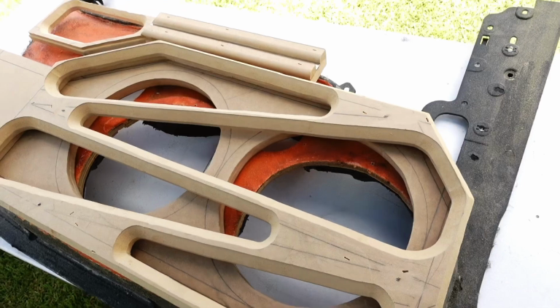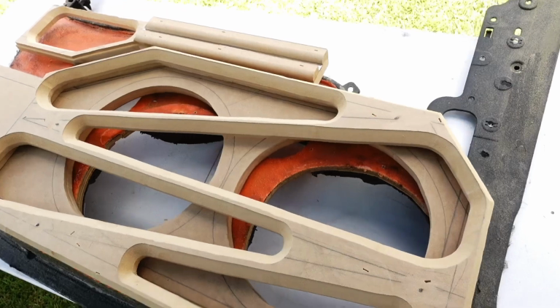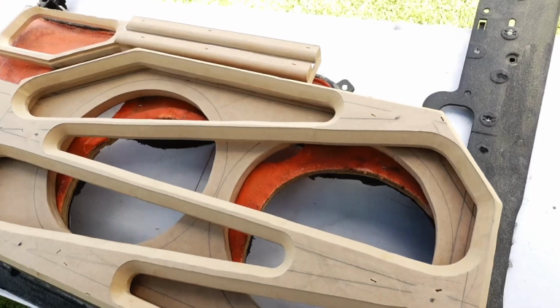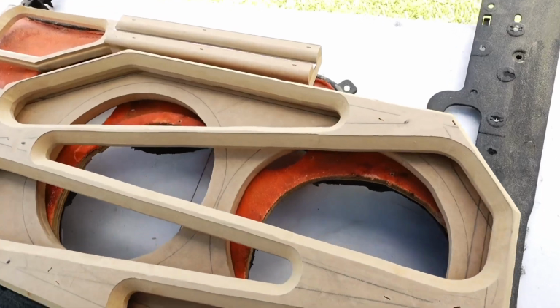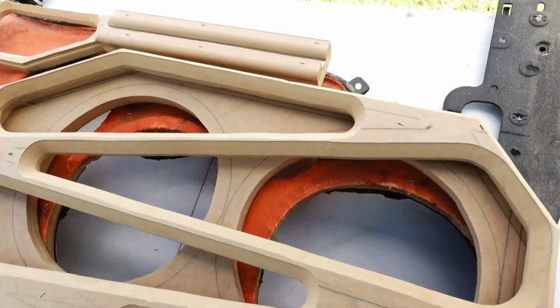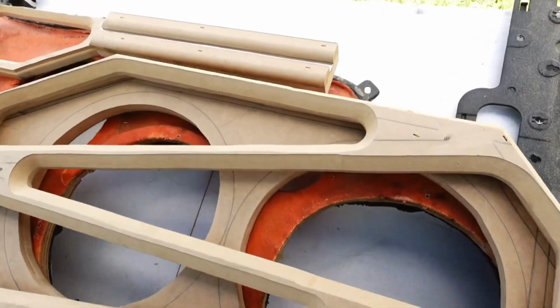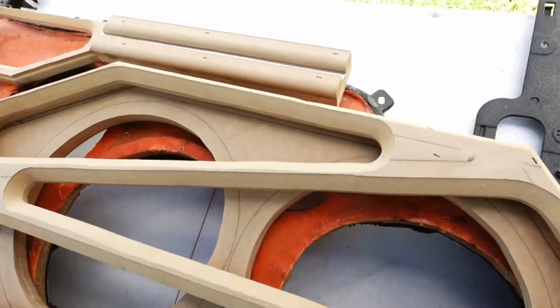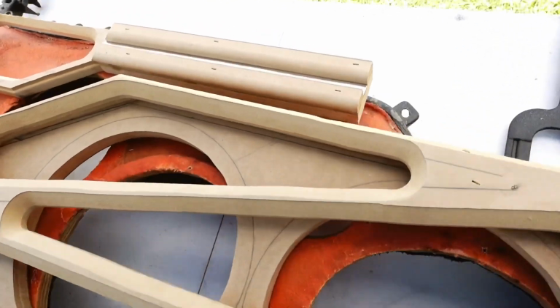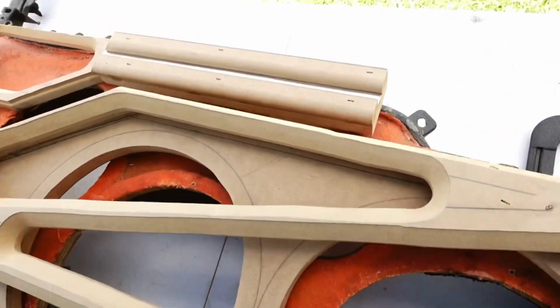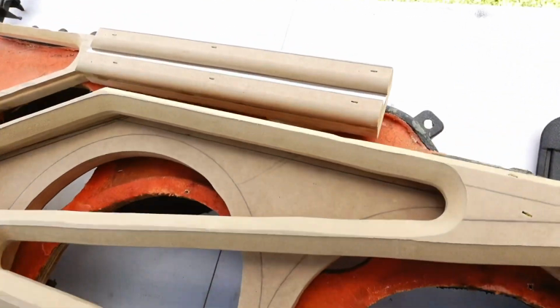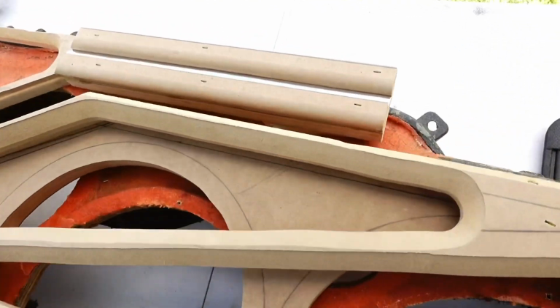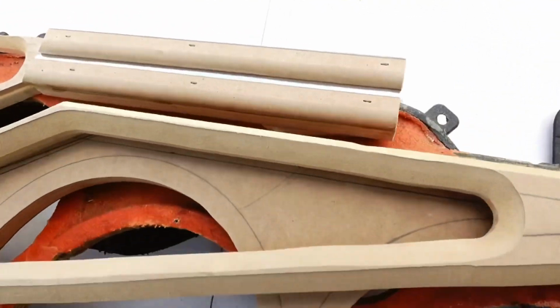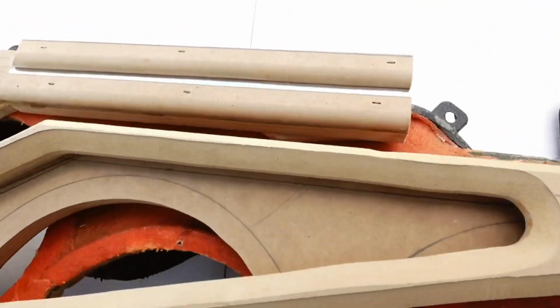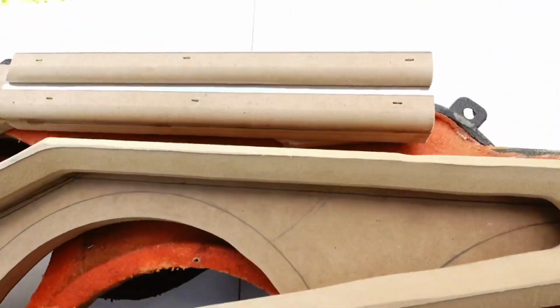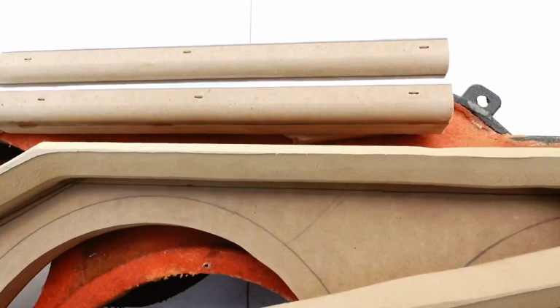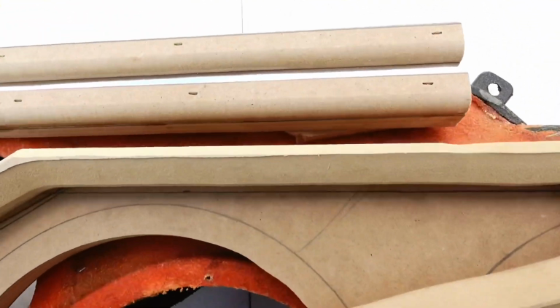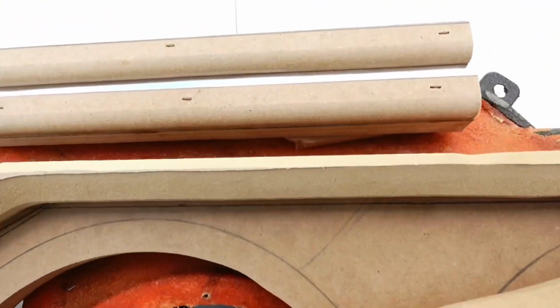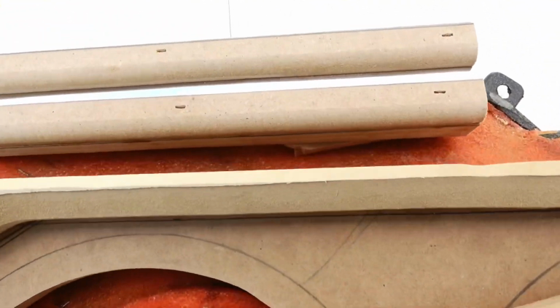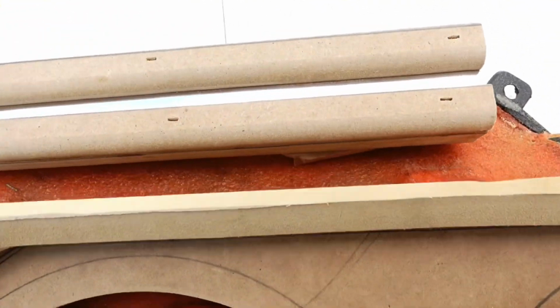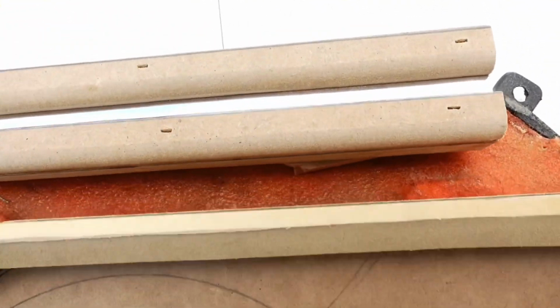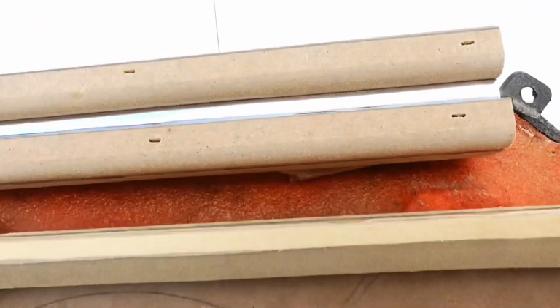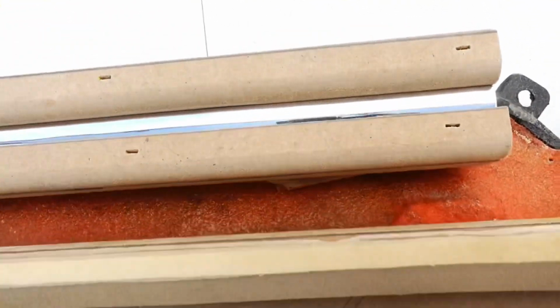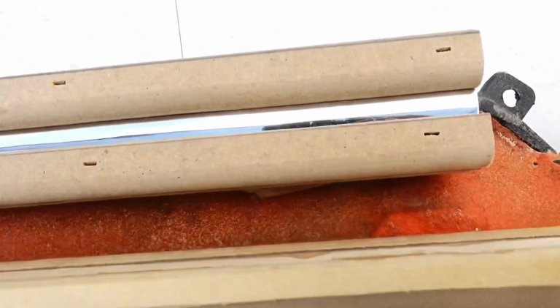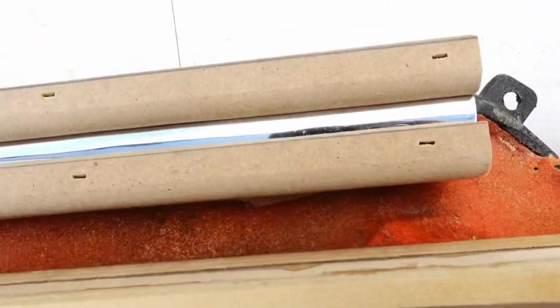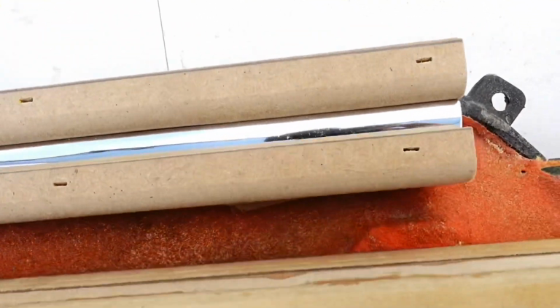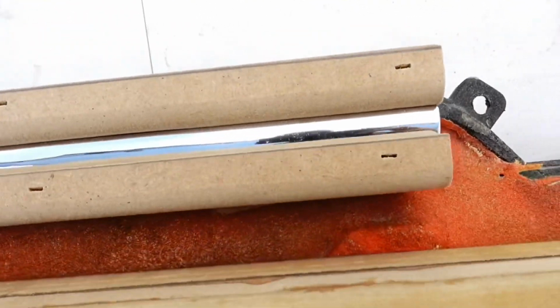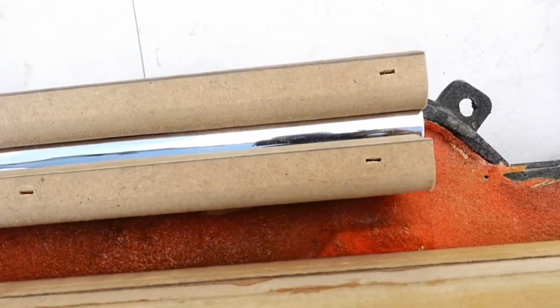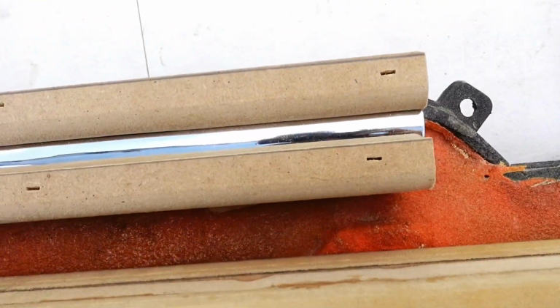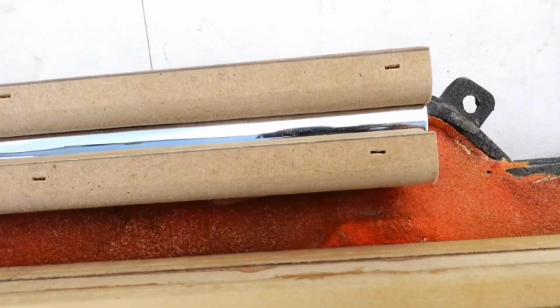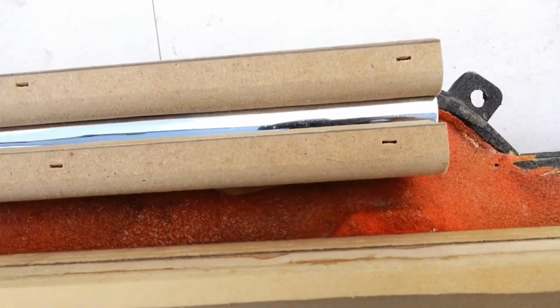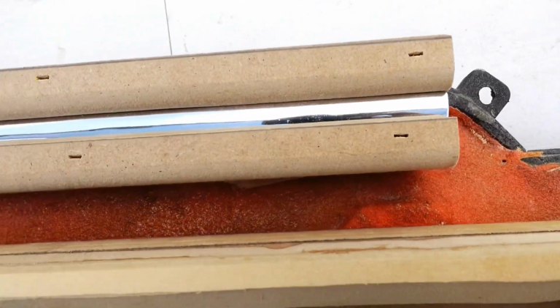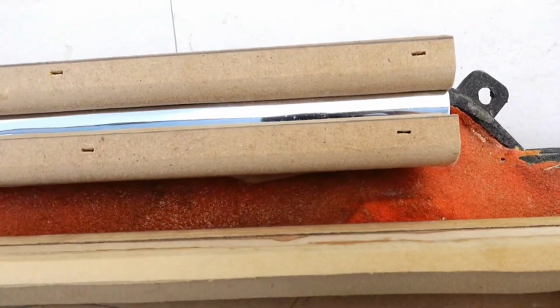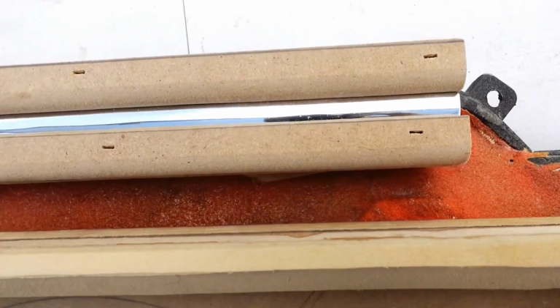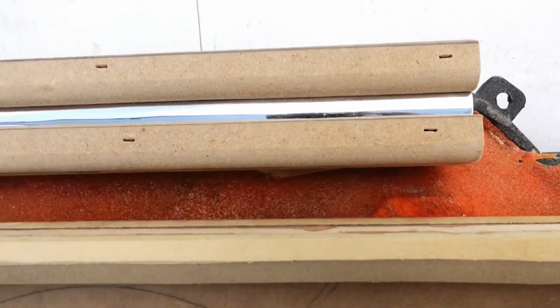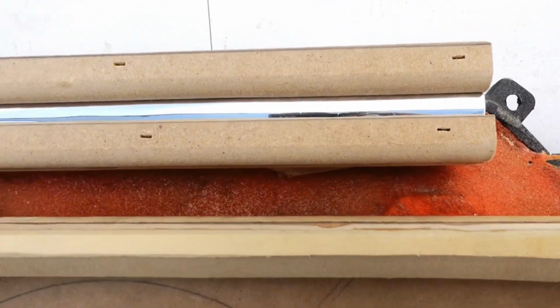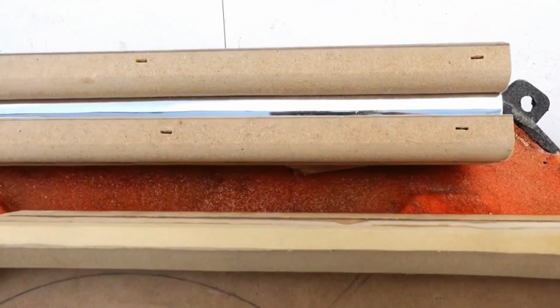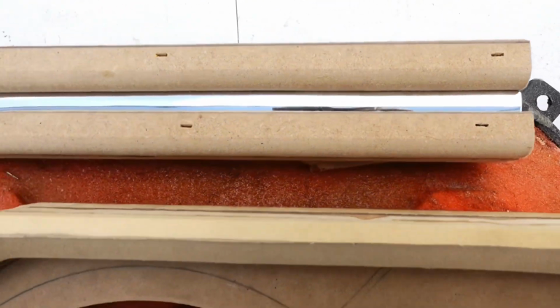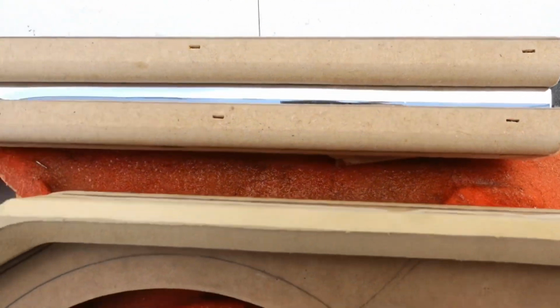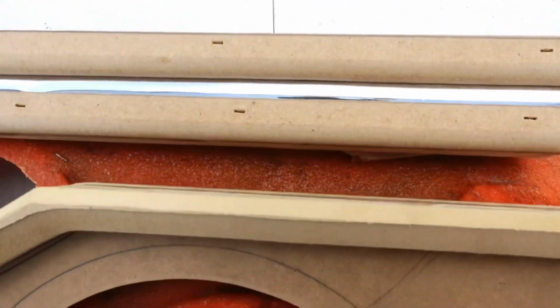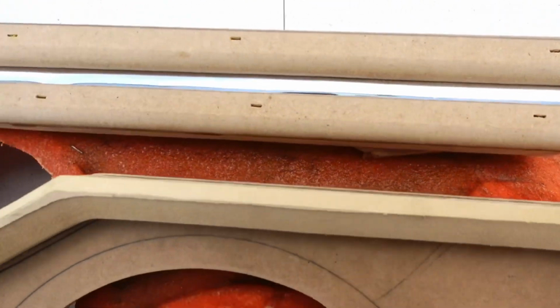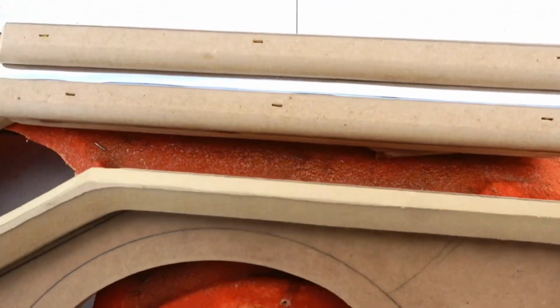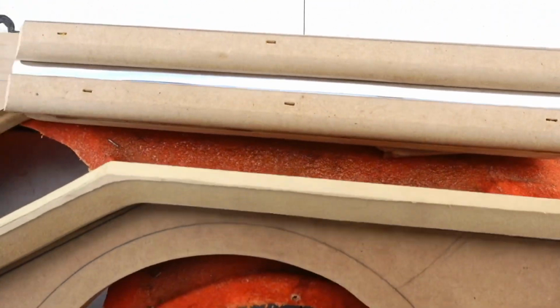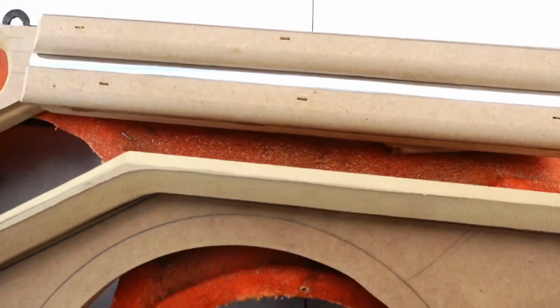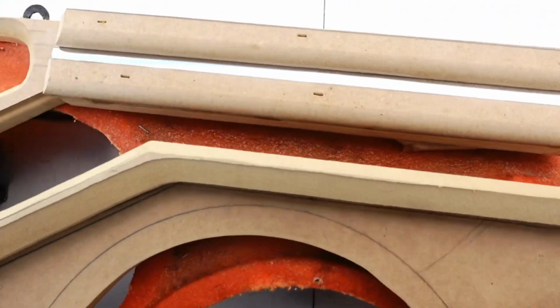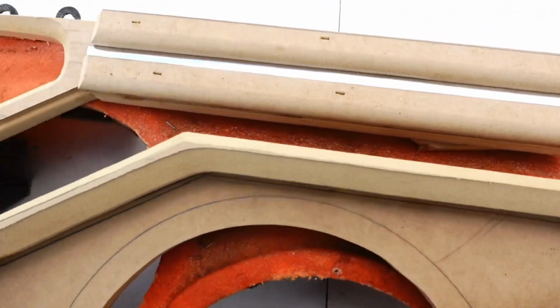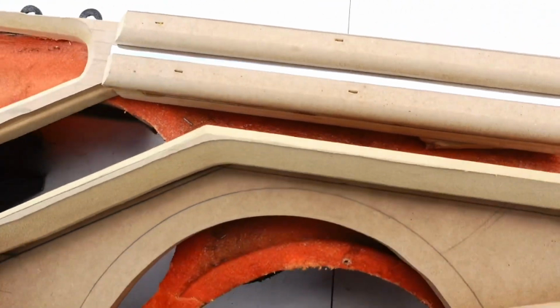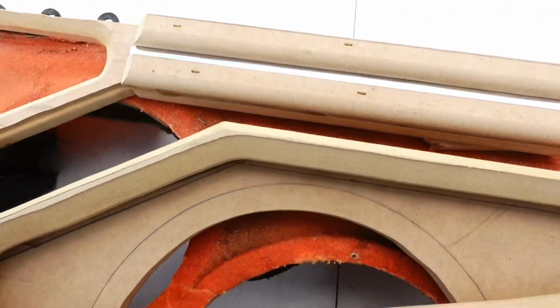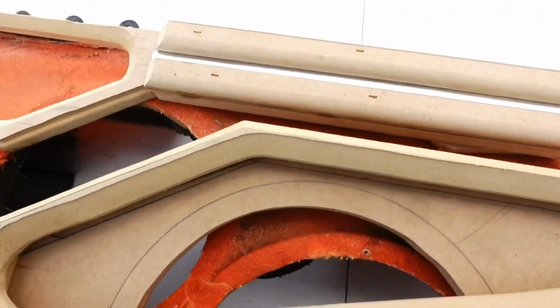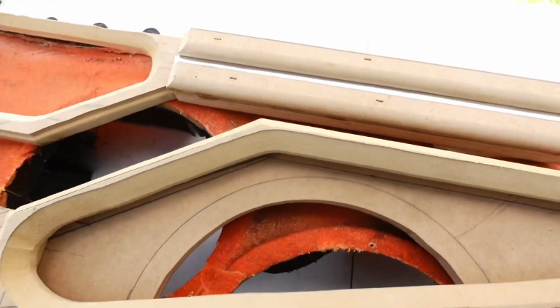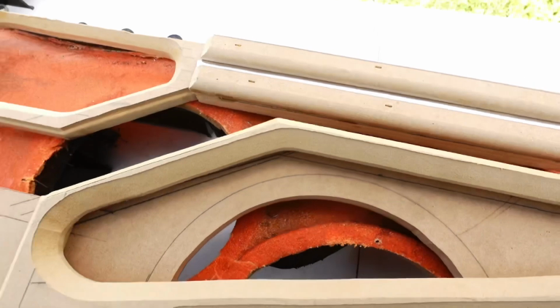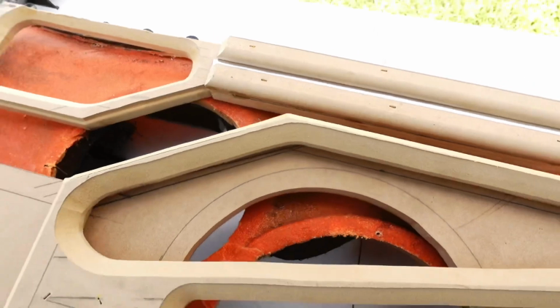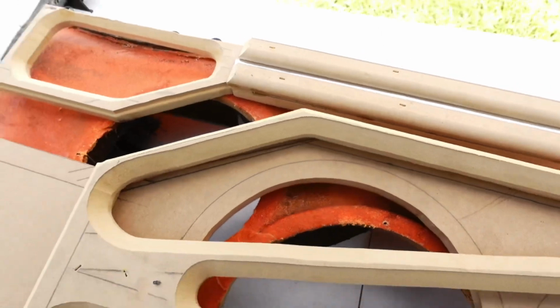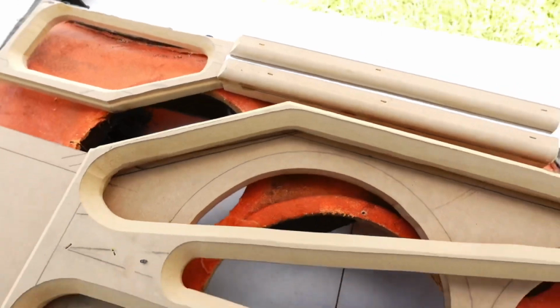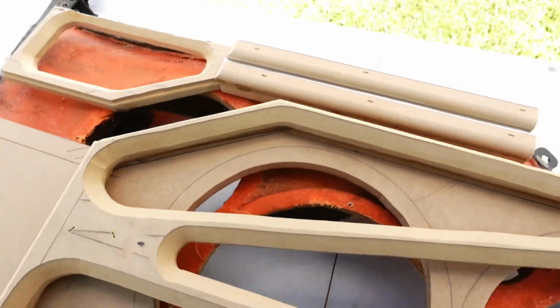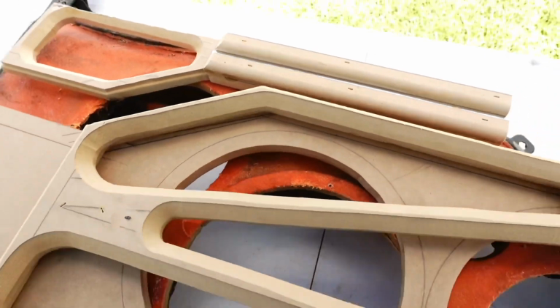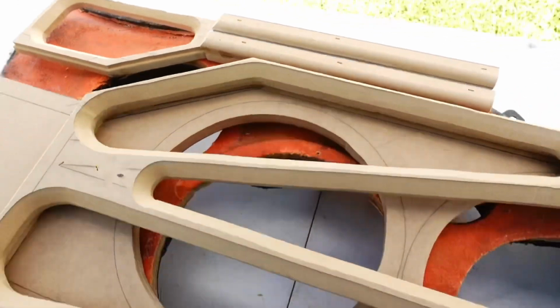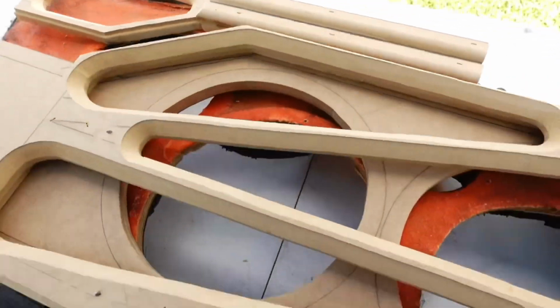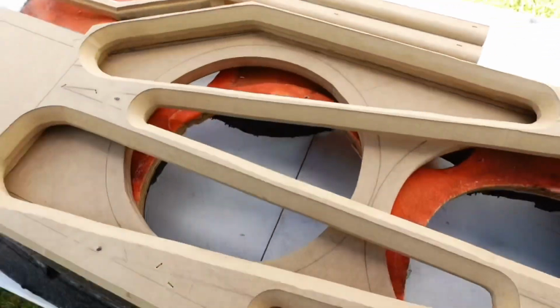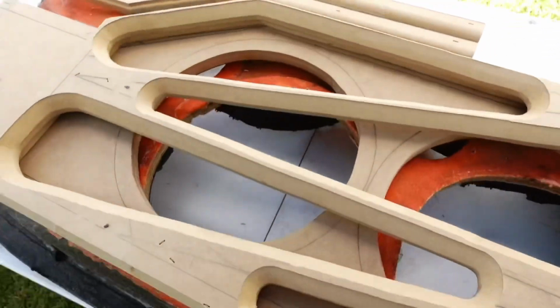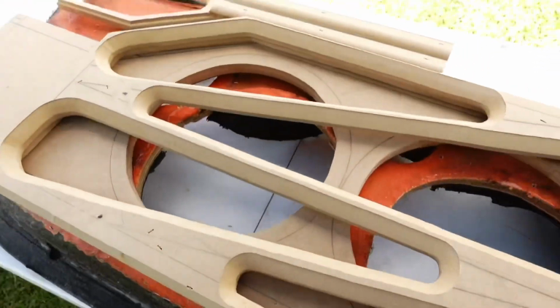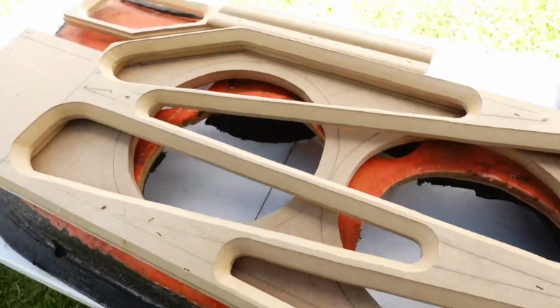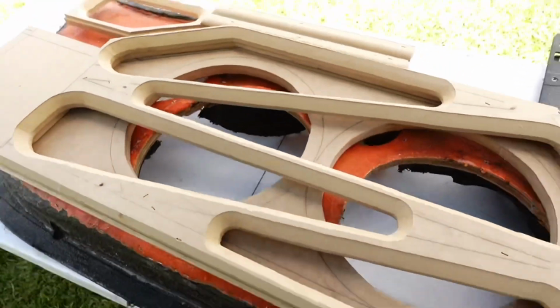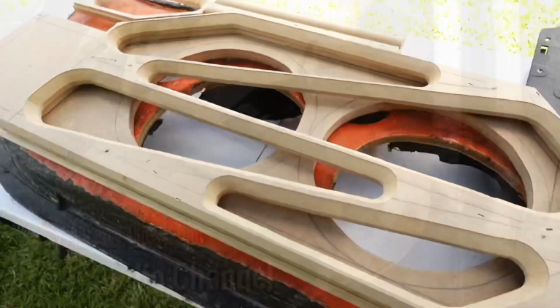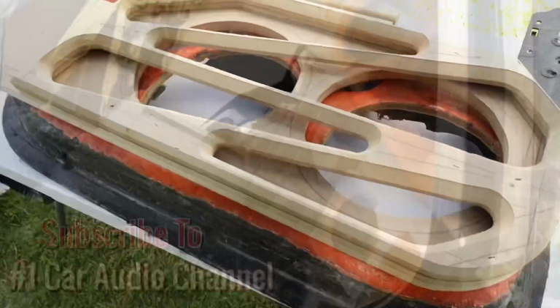That right there, you see it? It's just a nice little chrome trim ring, just to set it off a little bit.